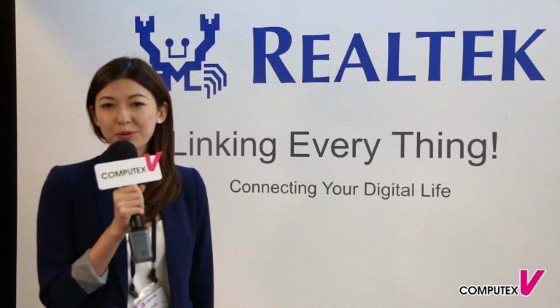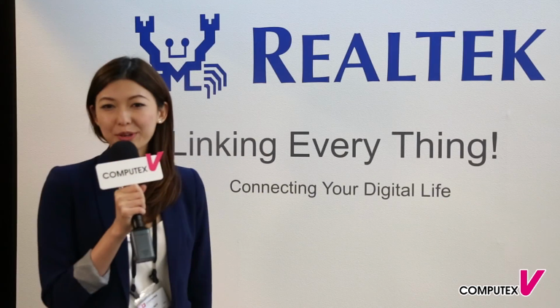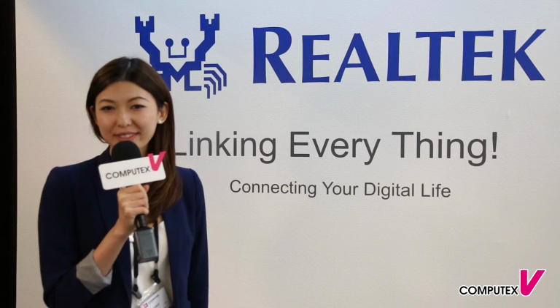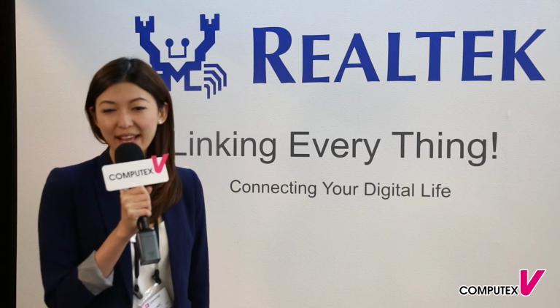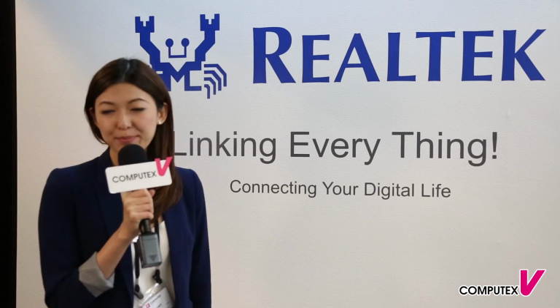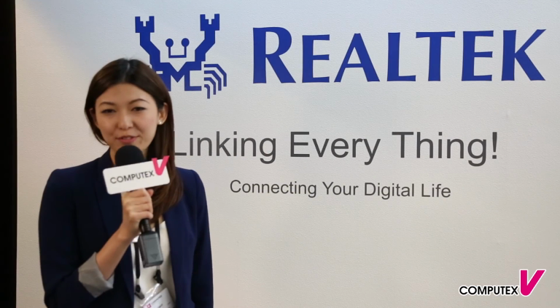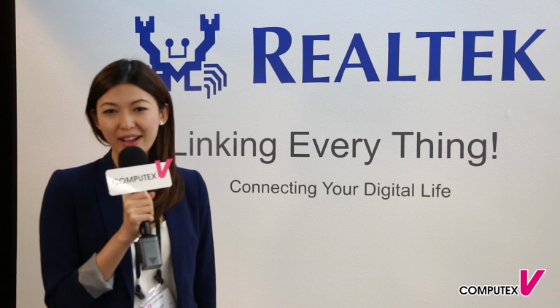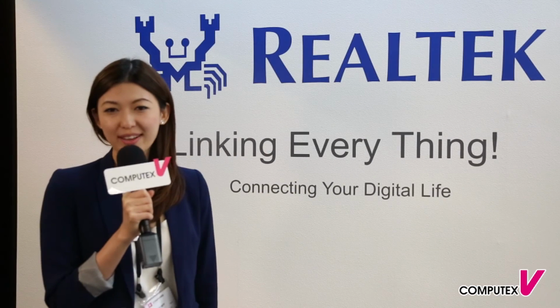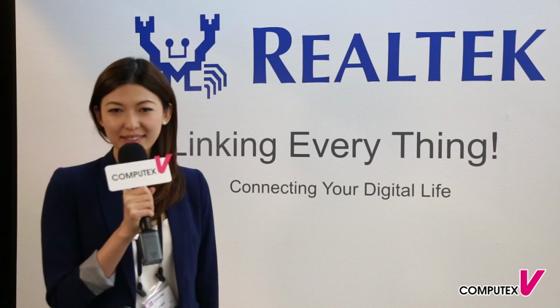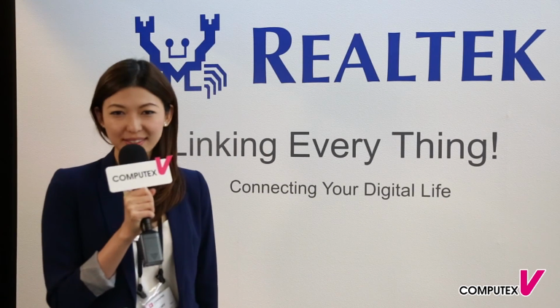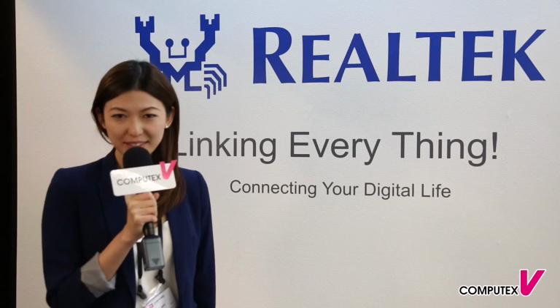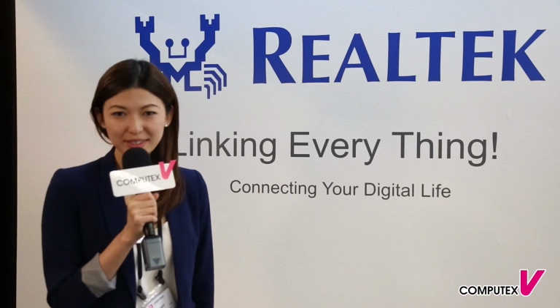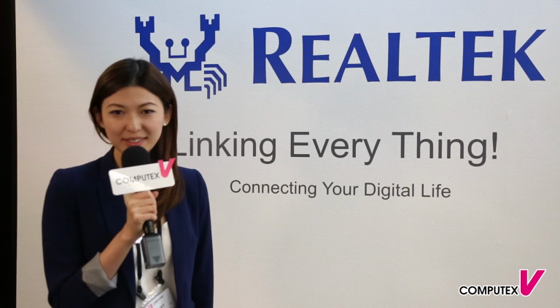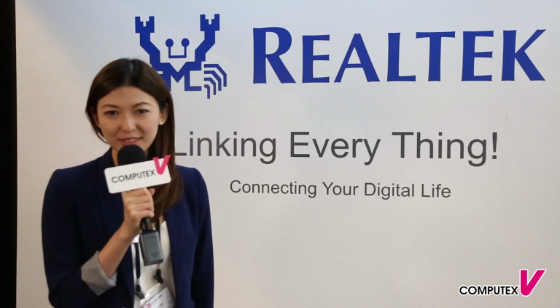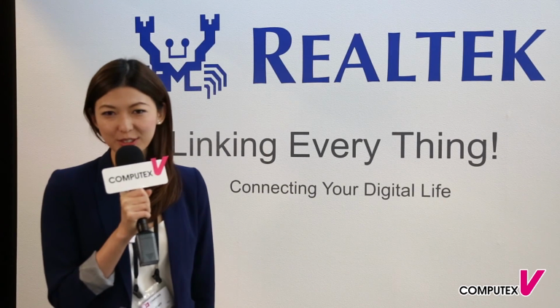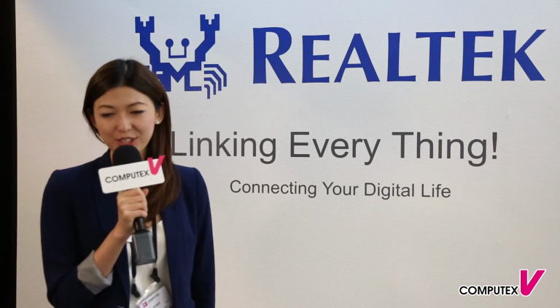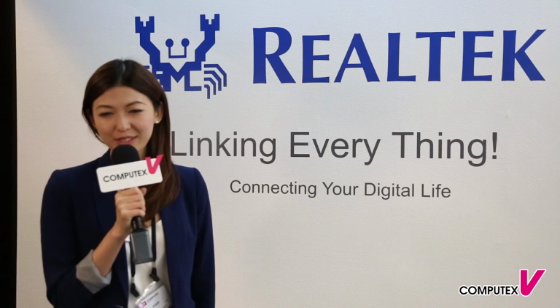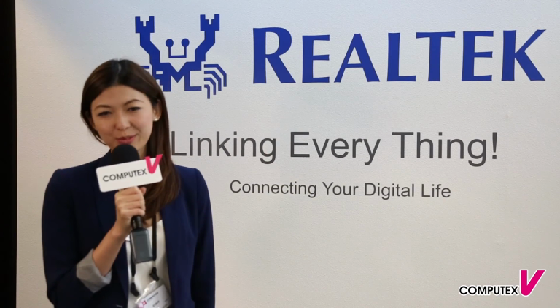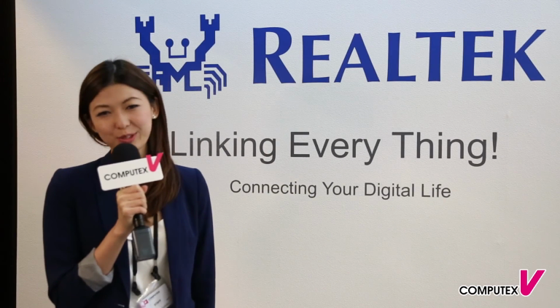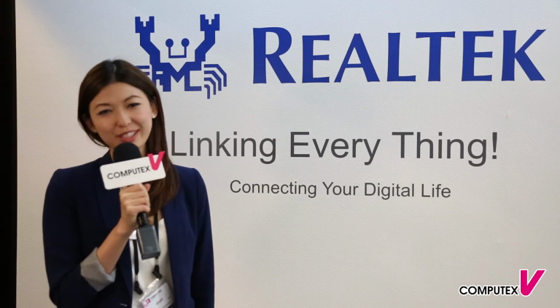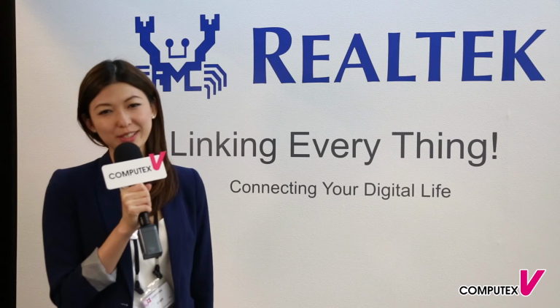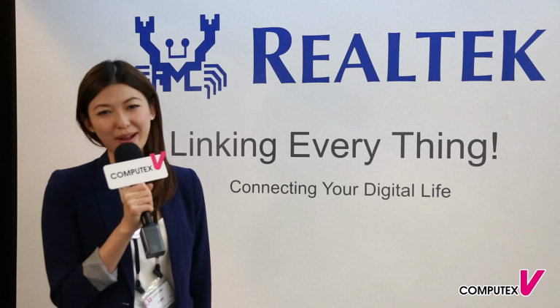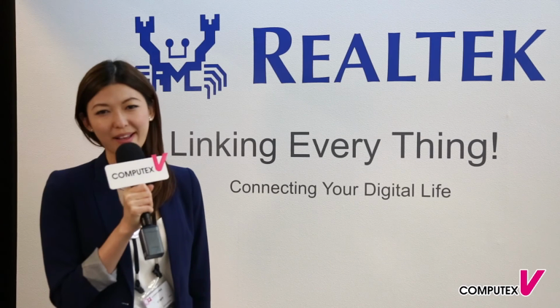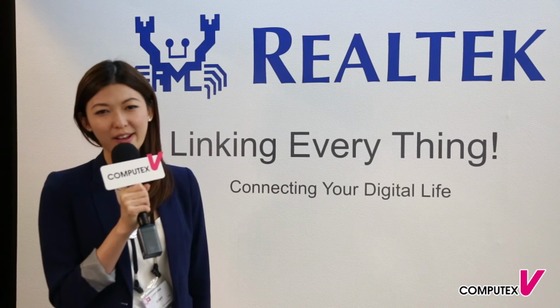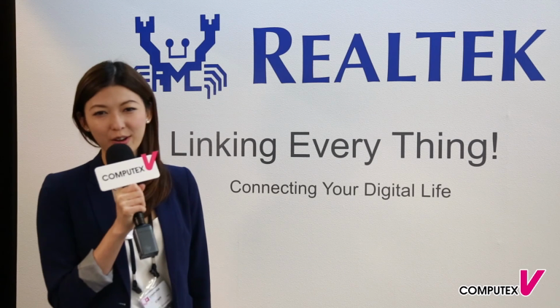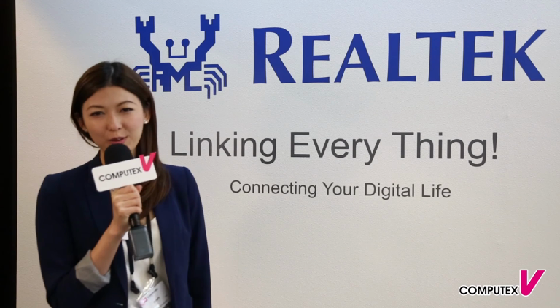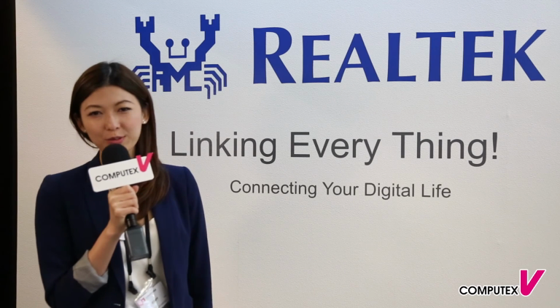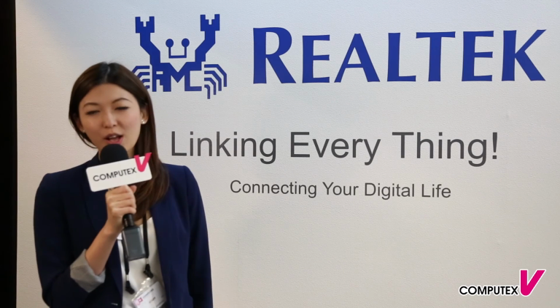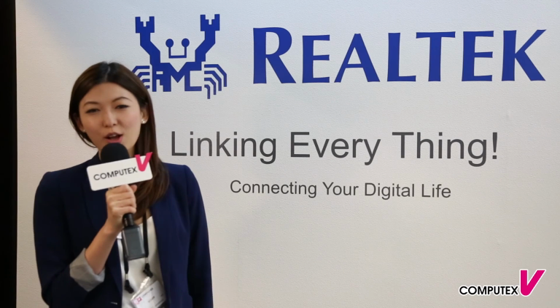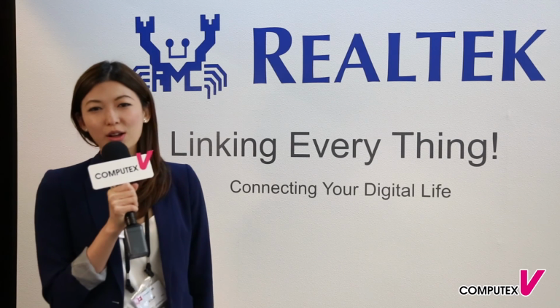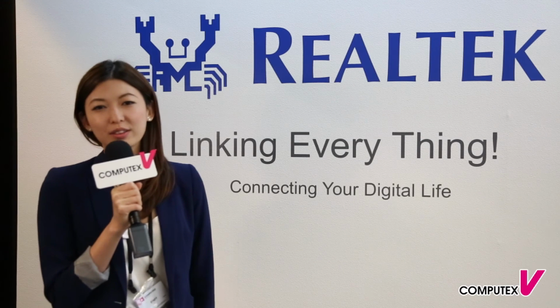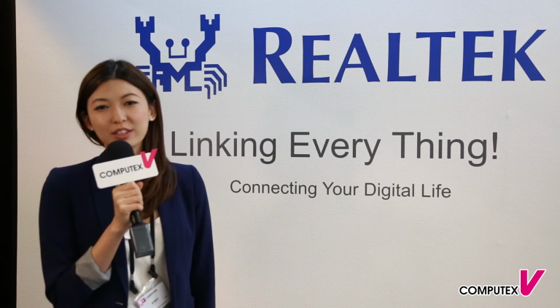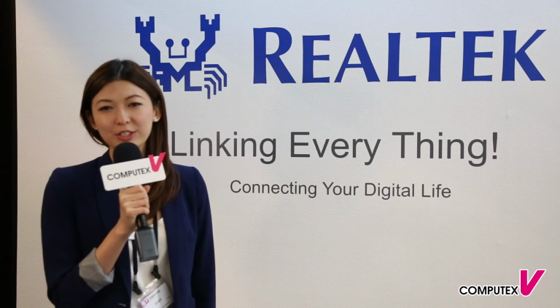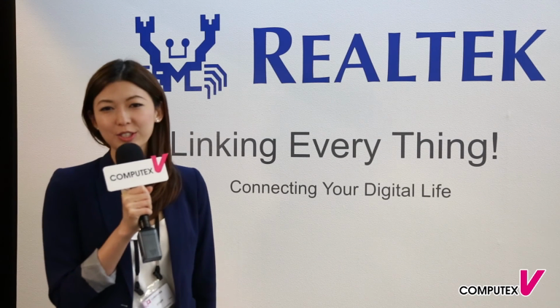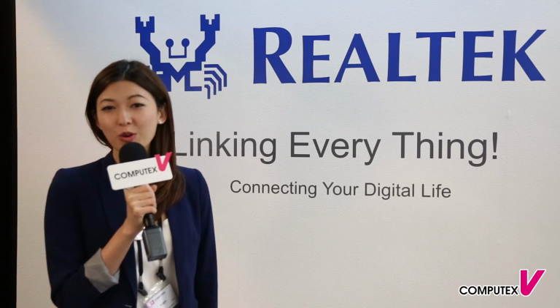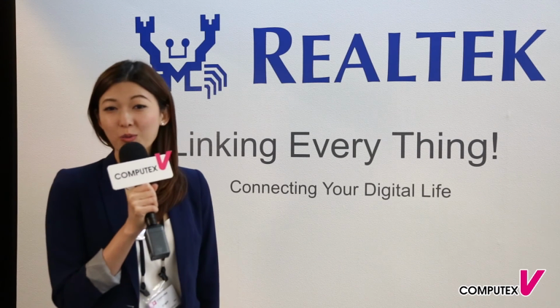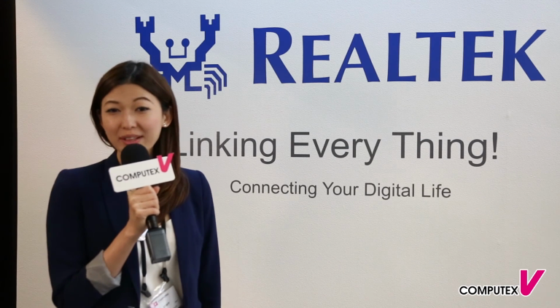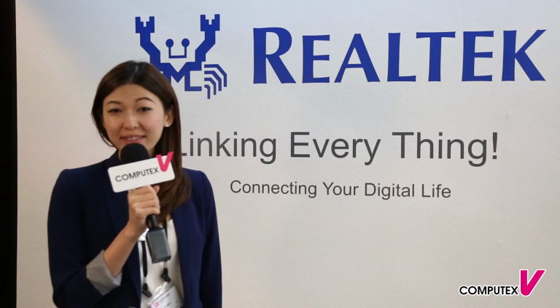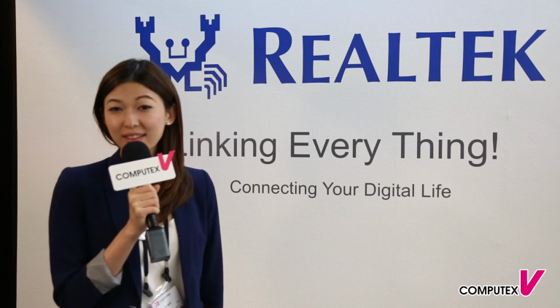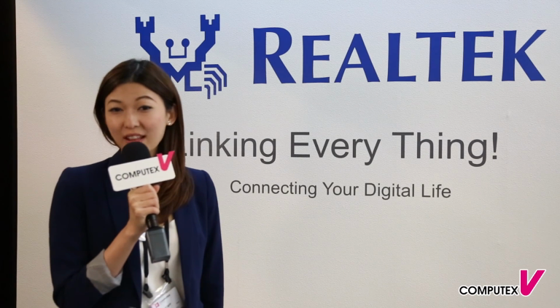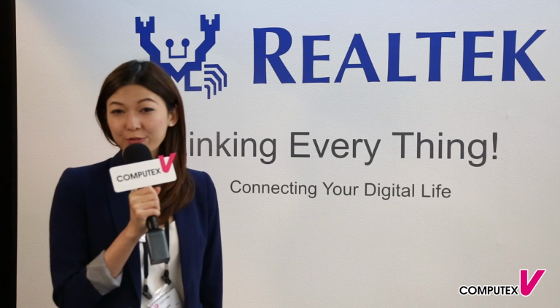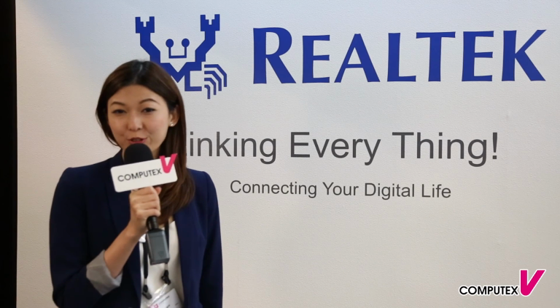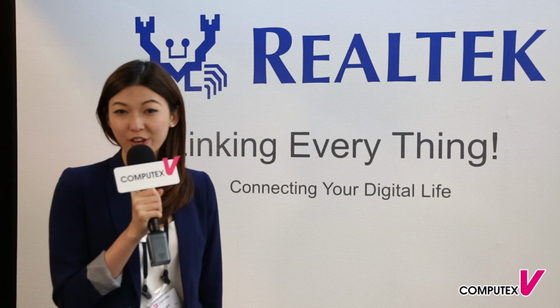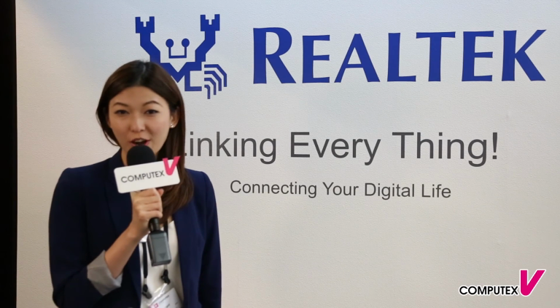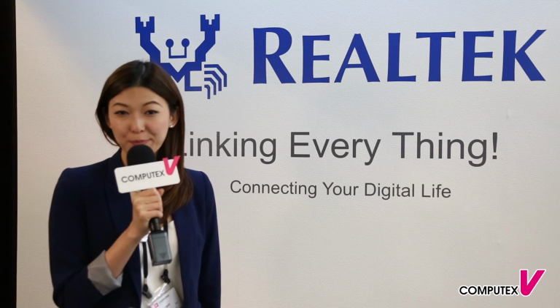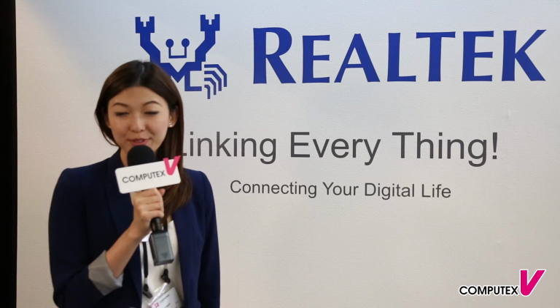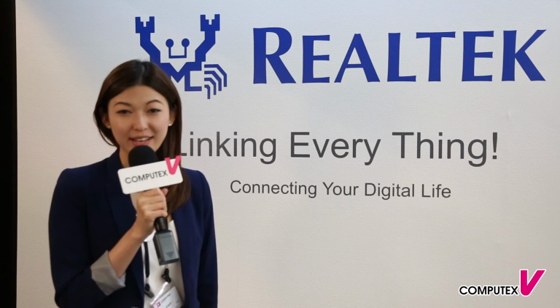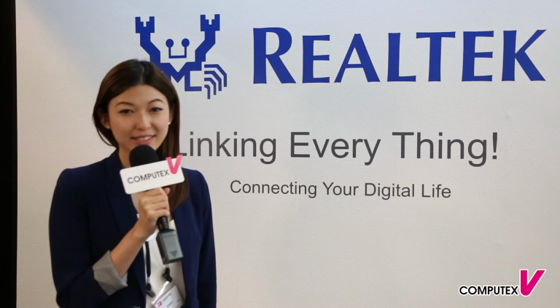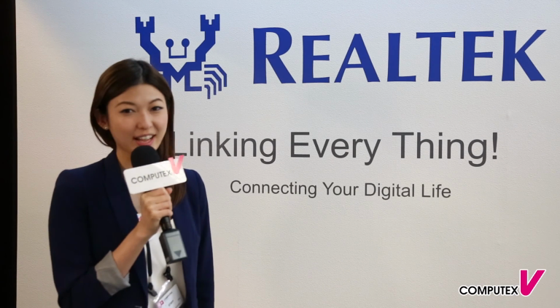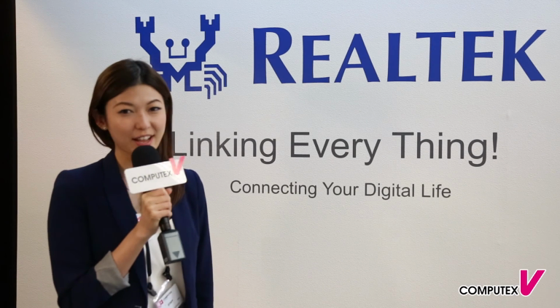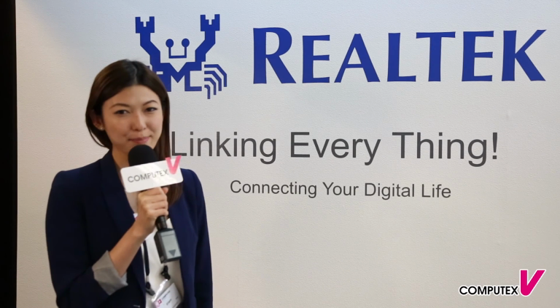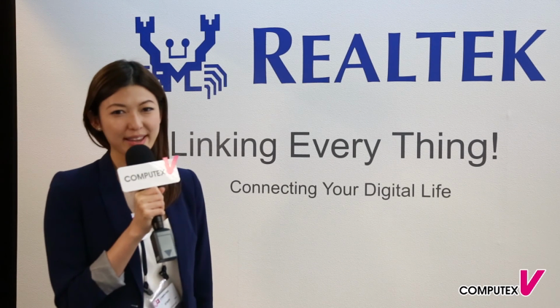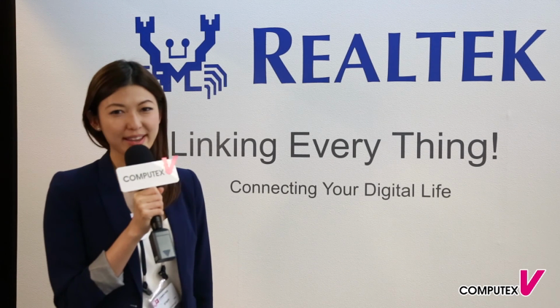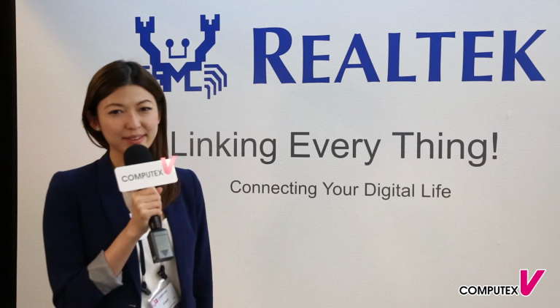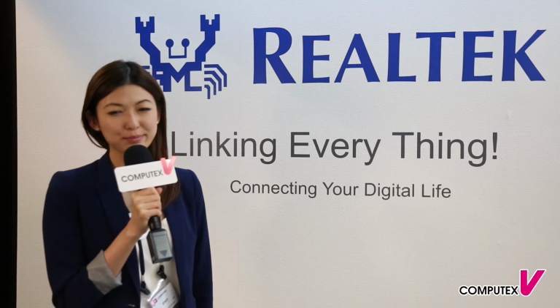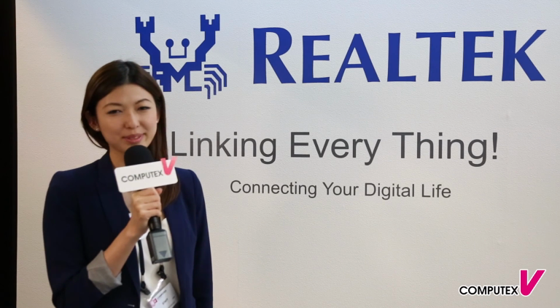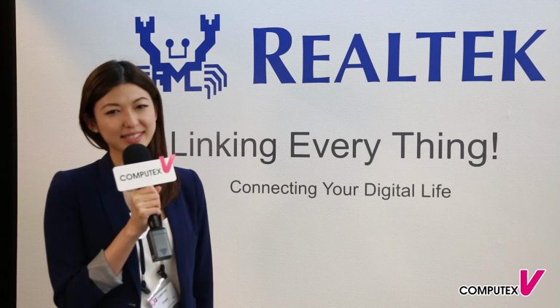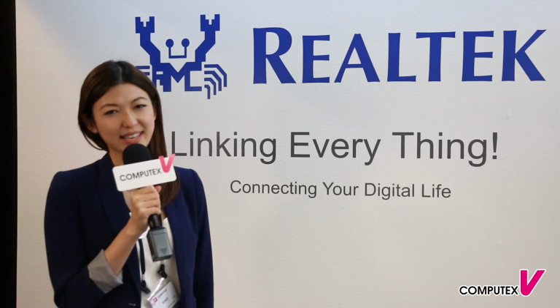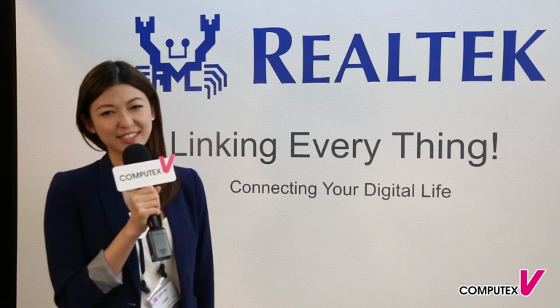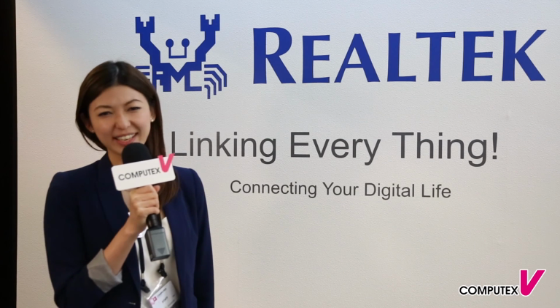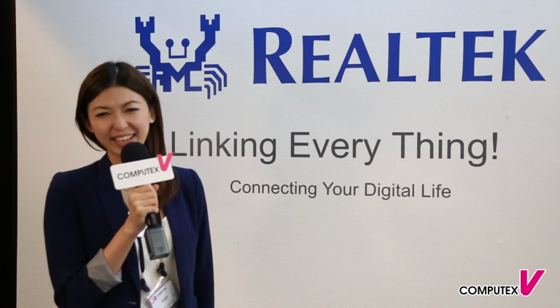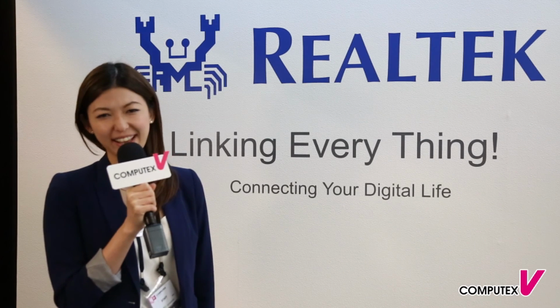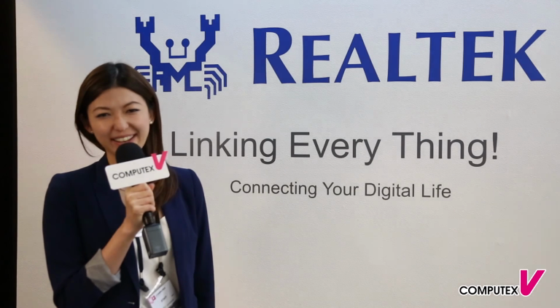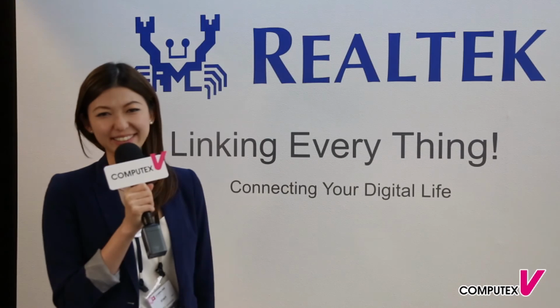Realtek provides a series of solutions for a smart home. There is still one day left for Computex Taipei, so please come check it out.